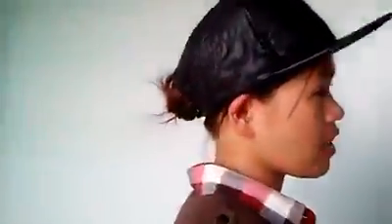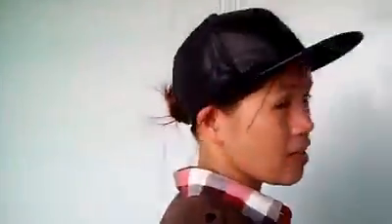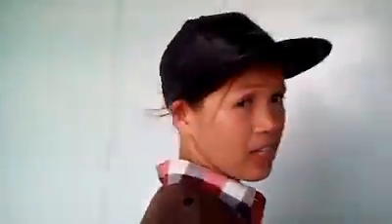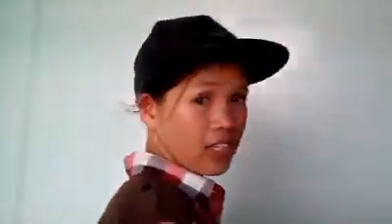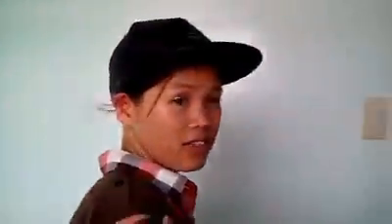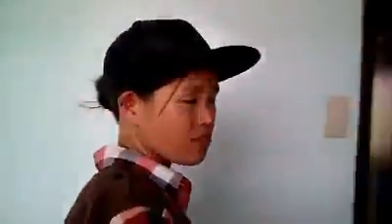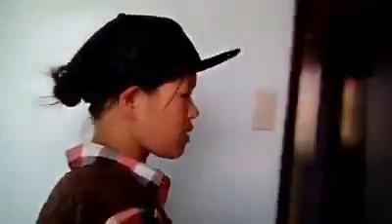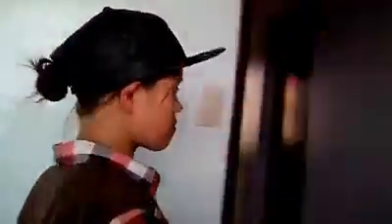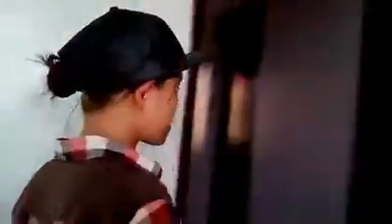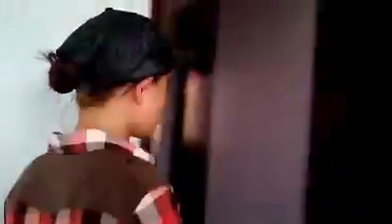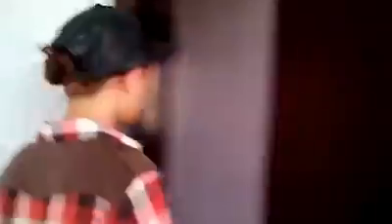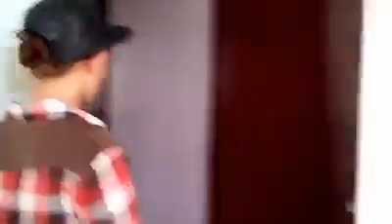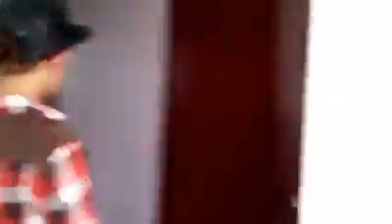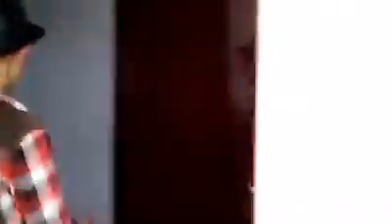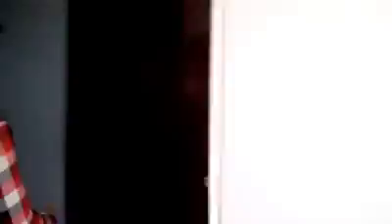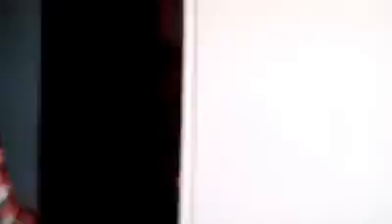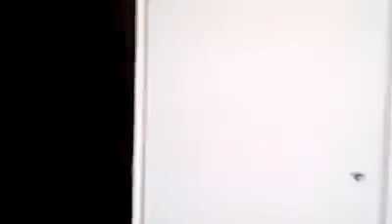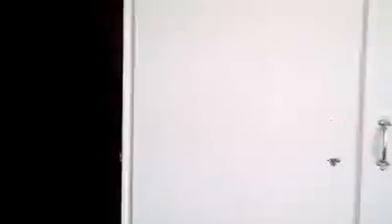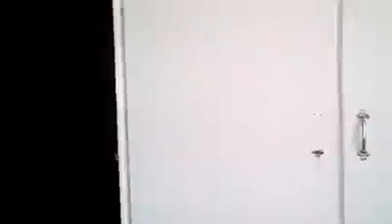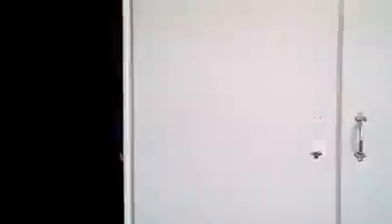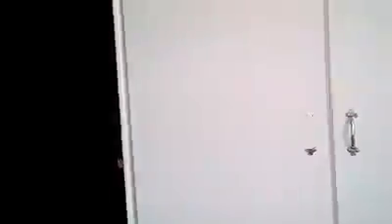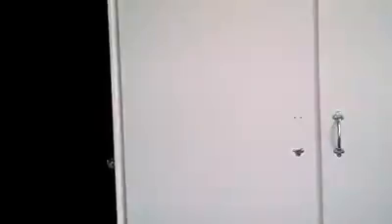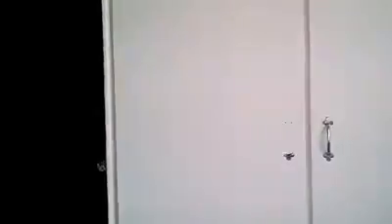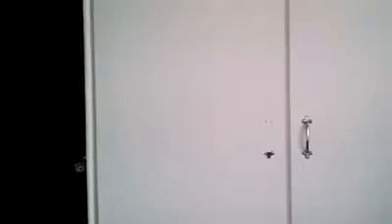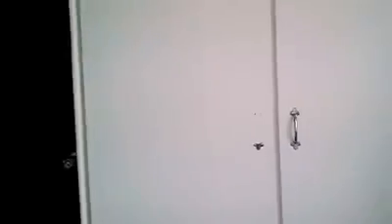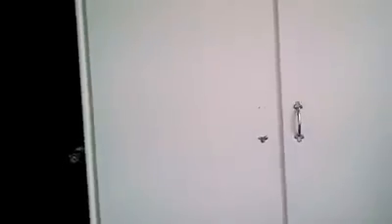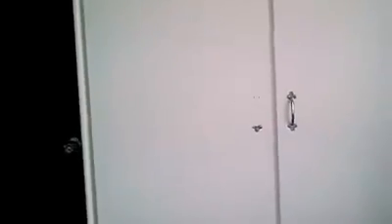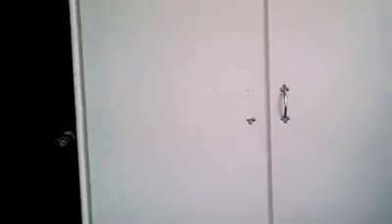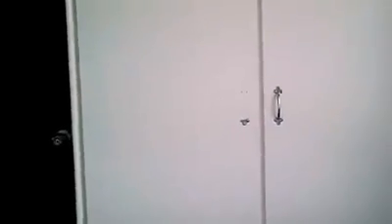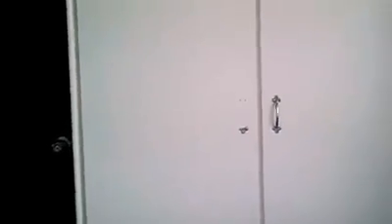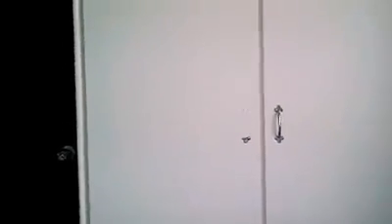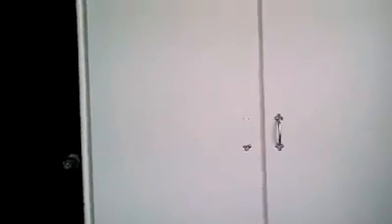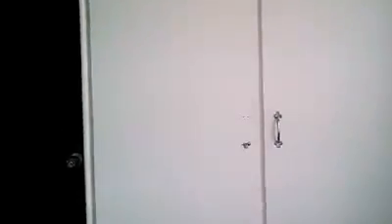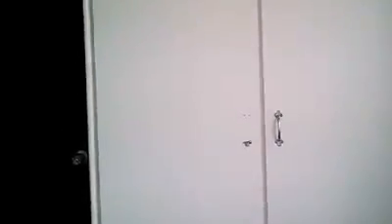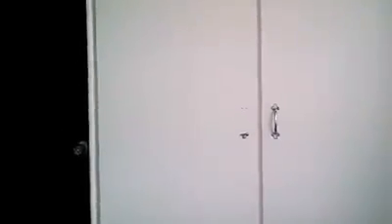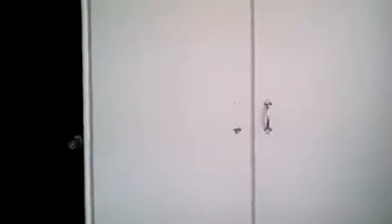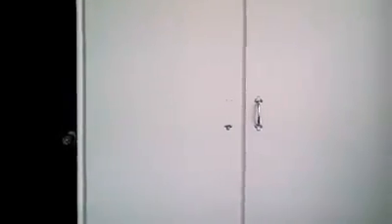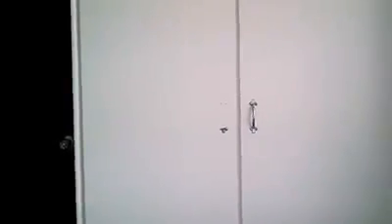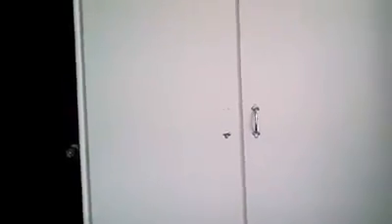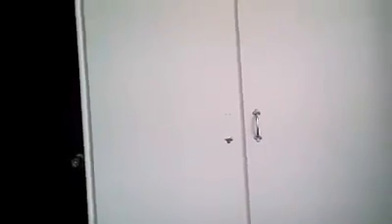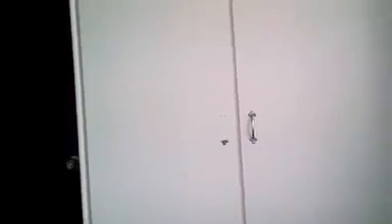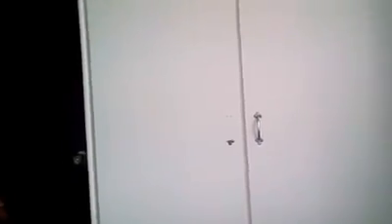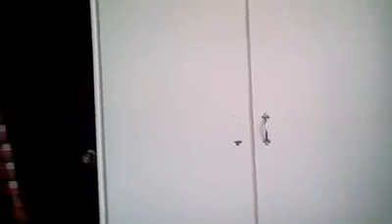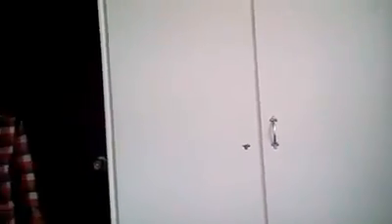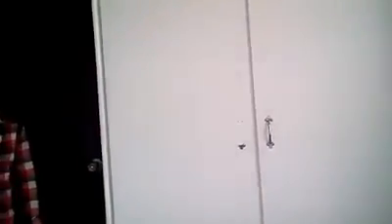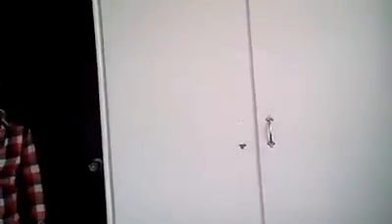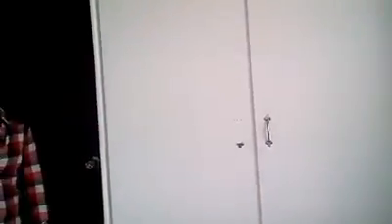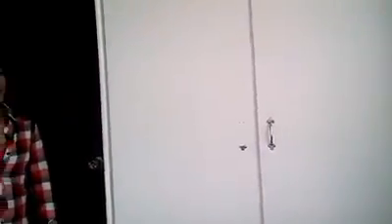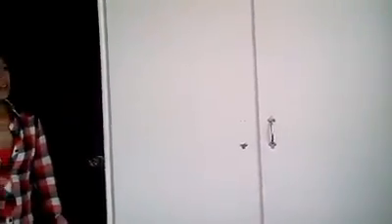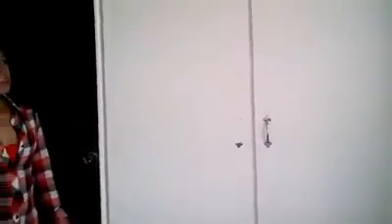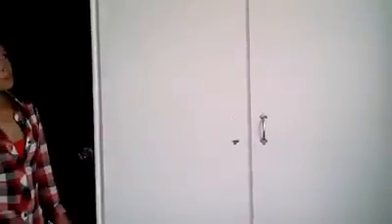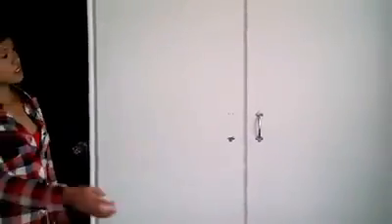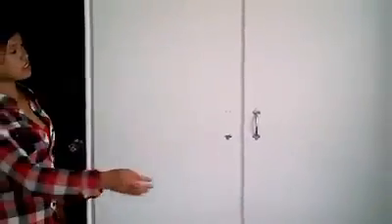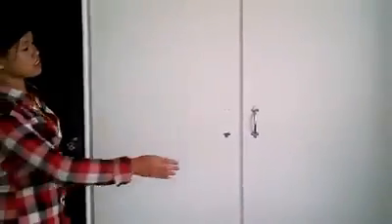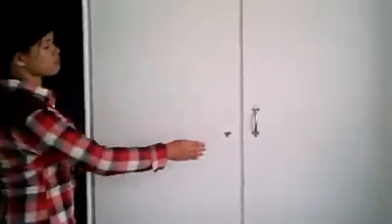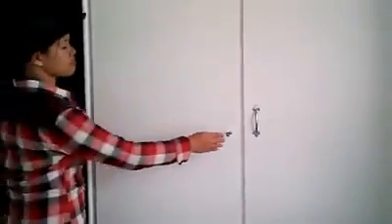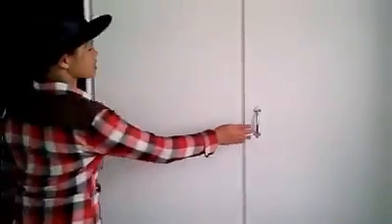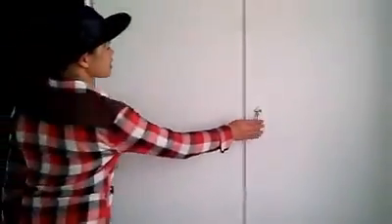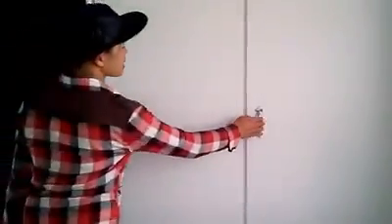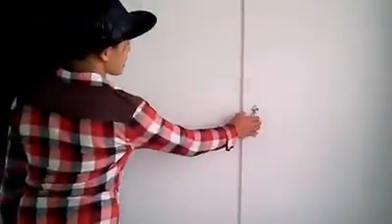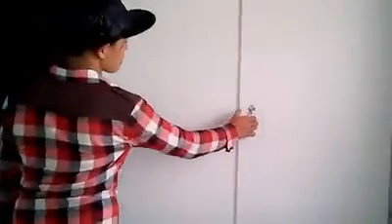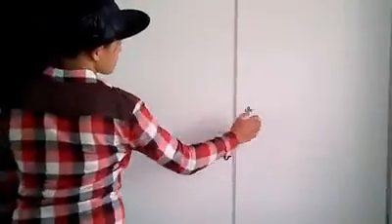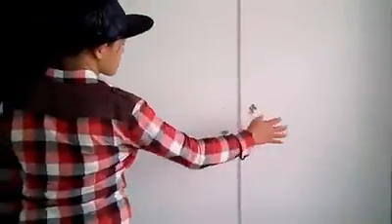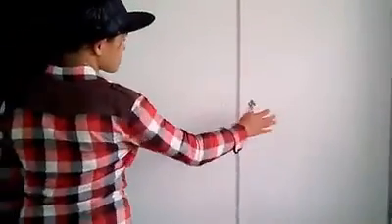And from here, let's move on — these are the built-in cabinets.